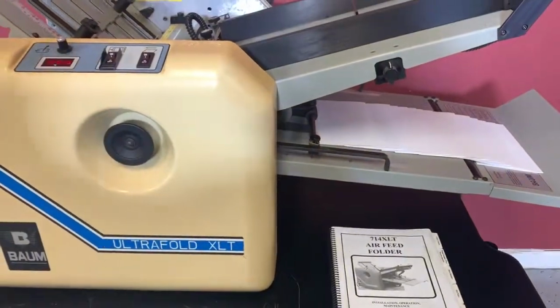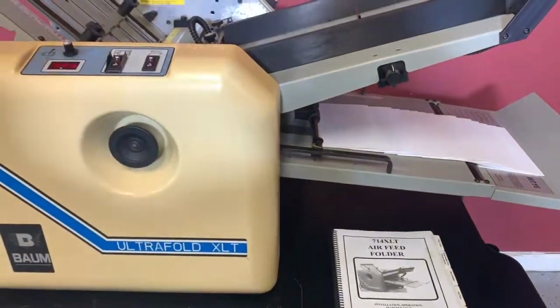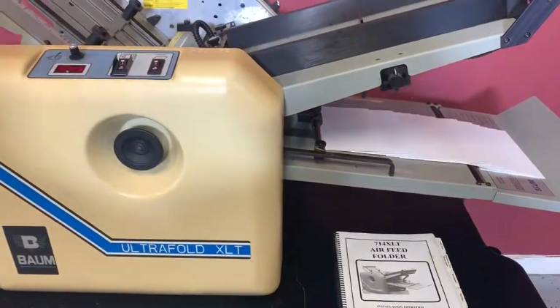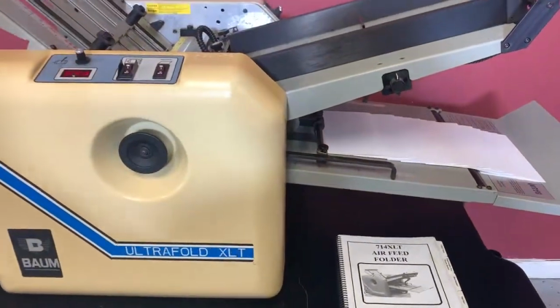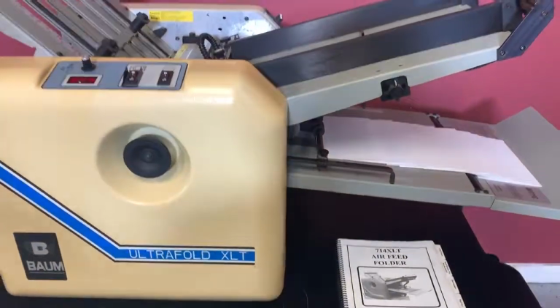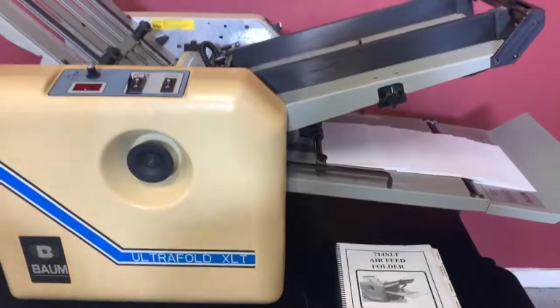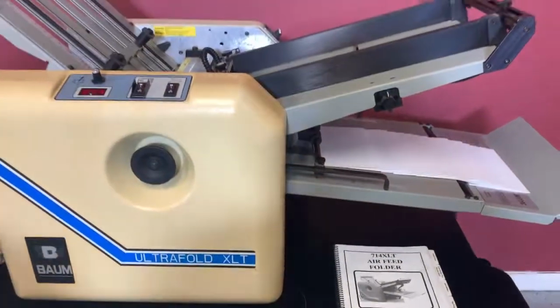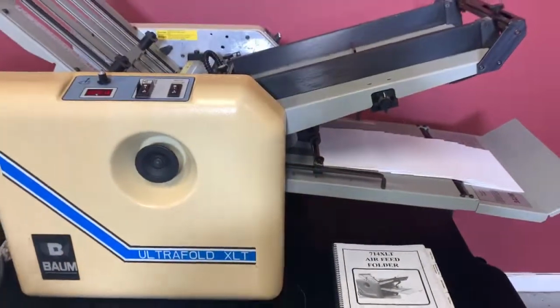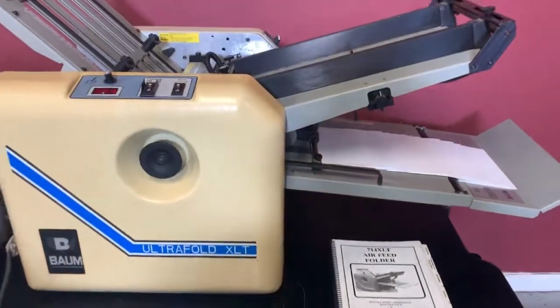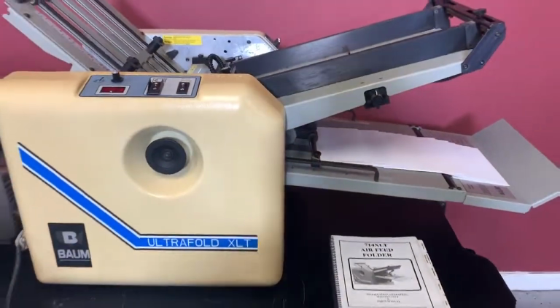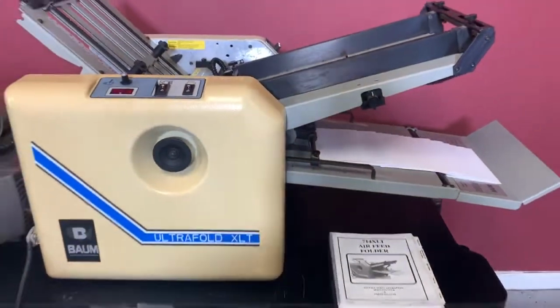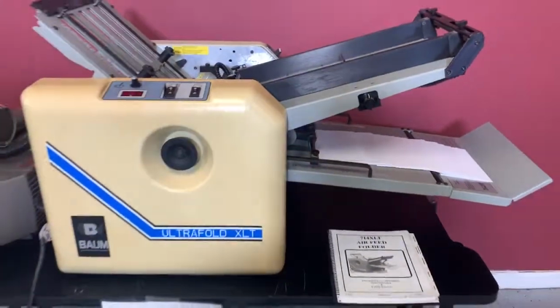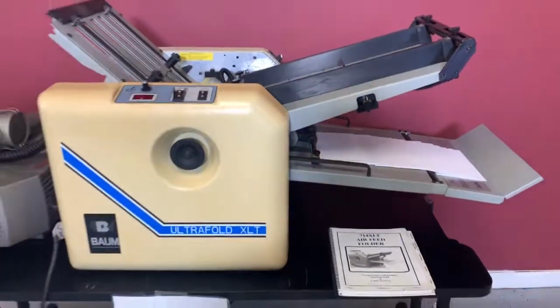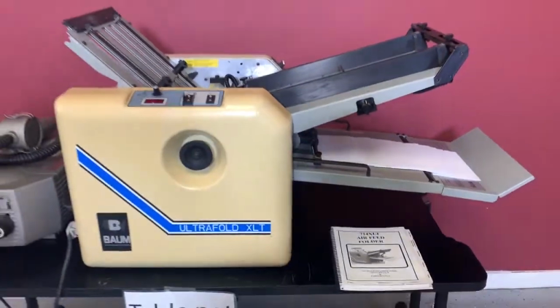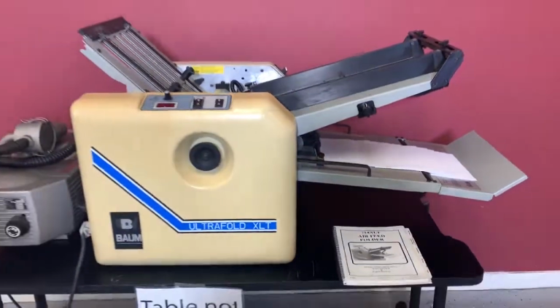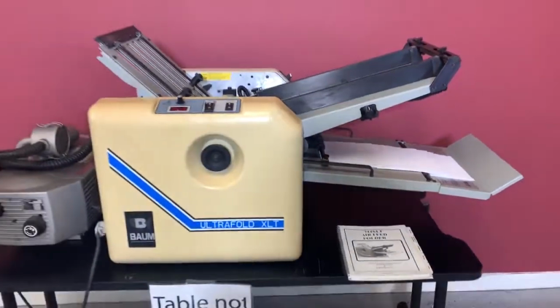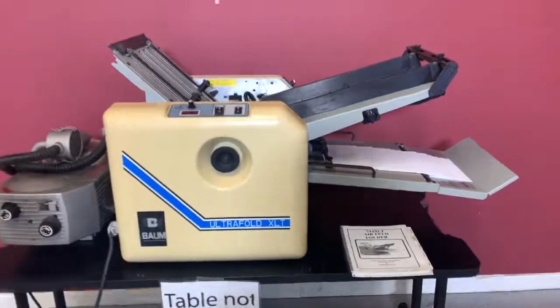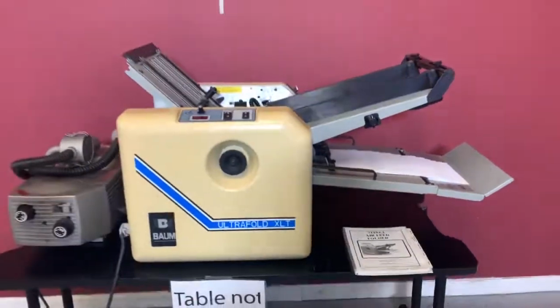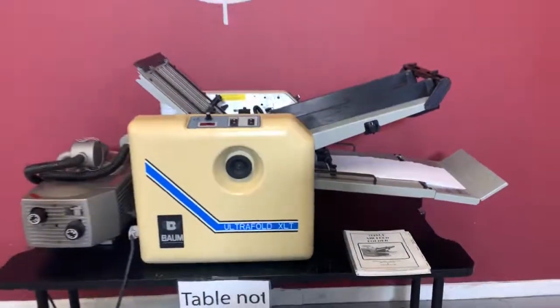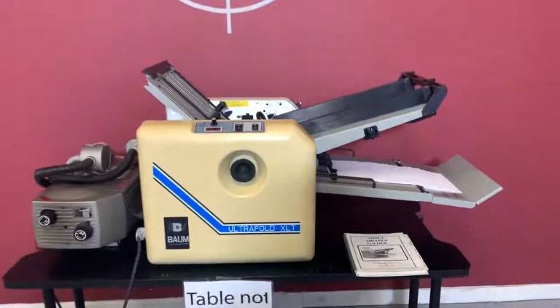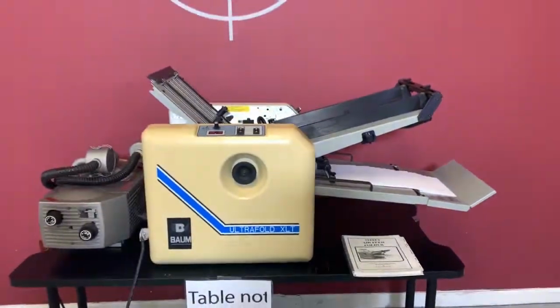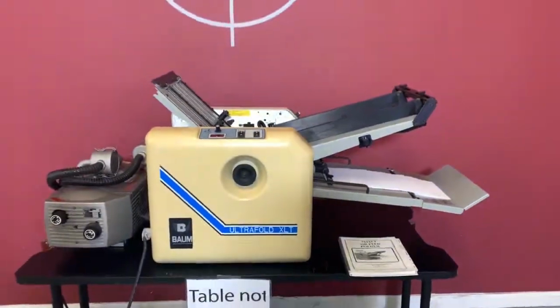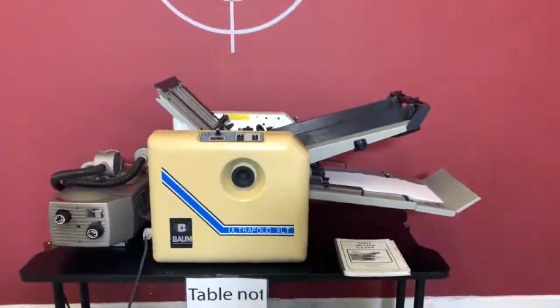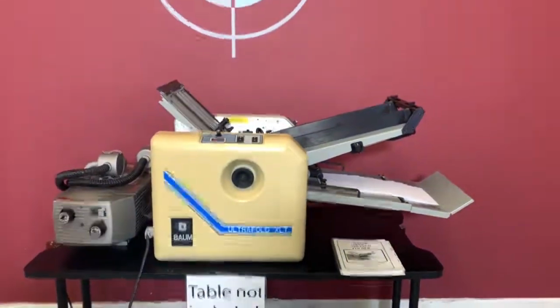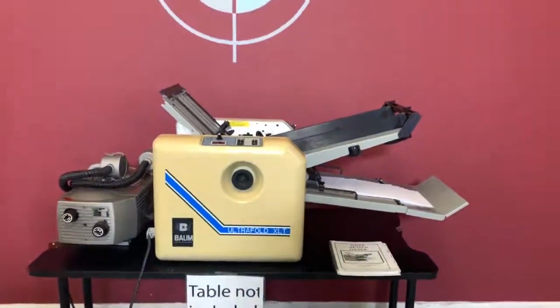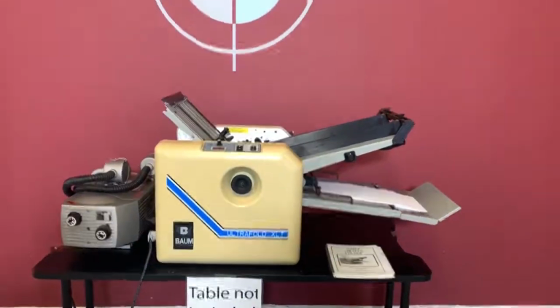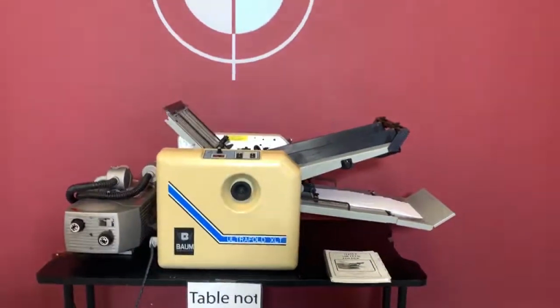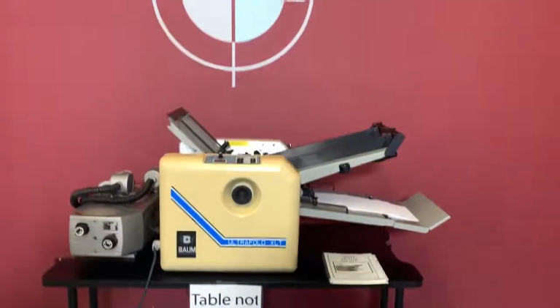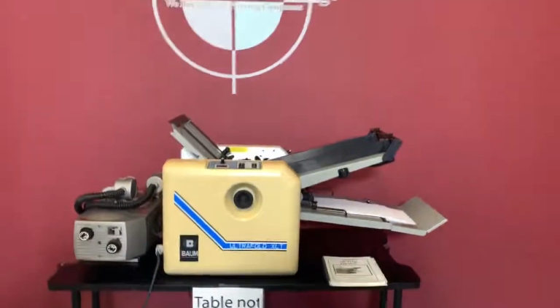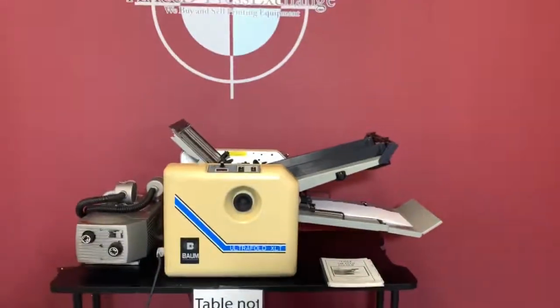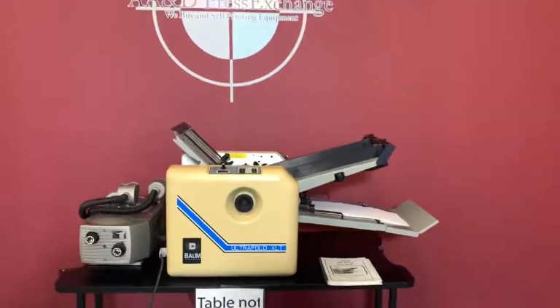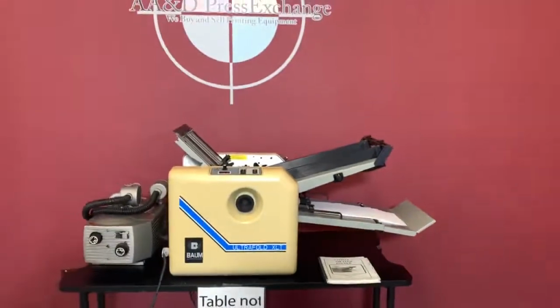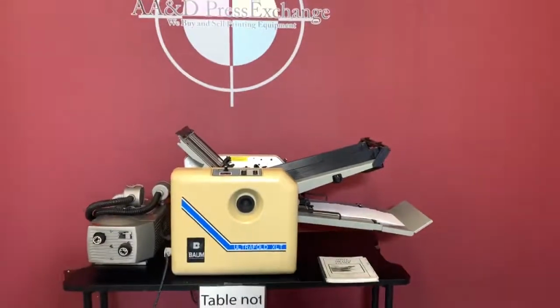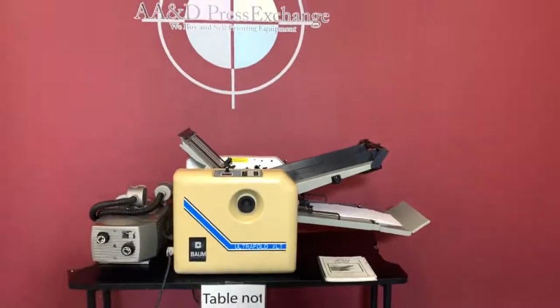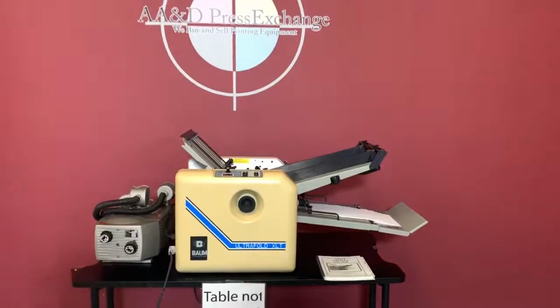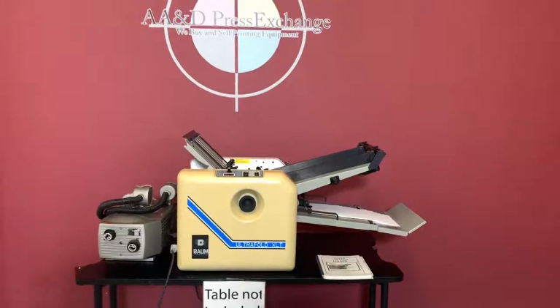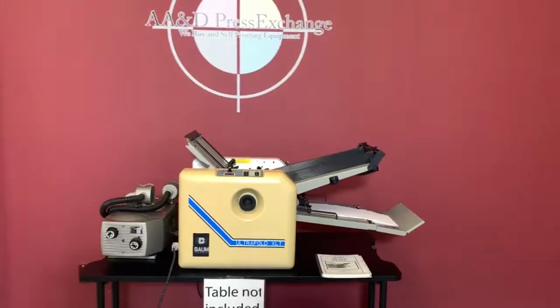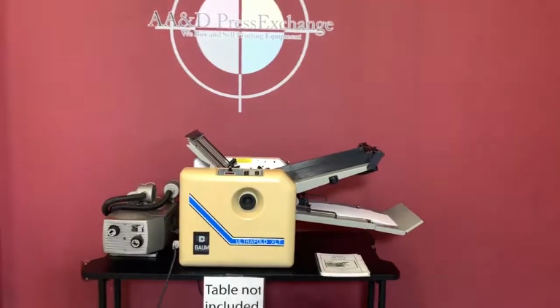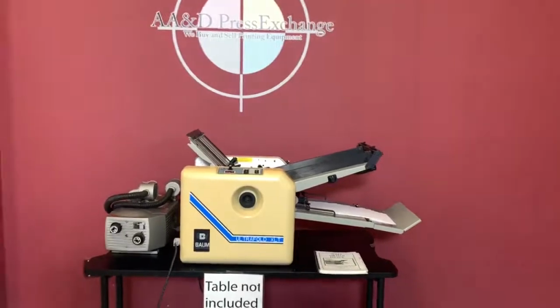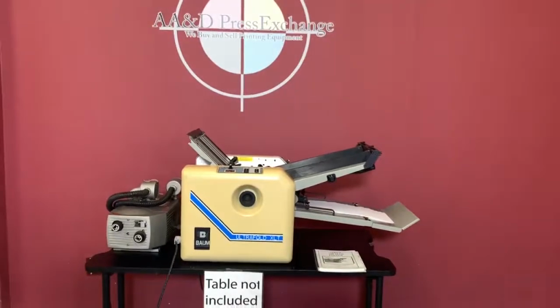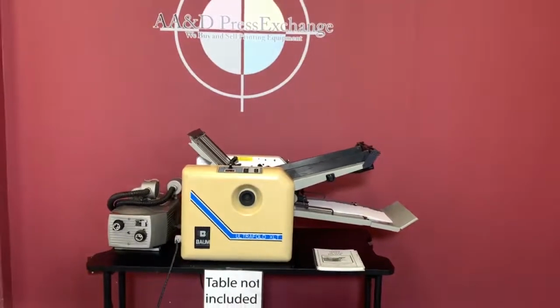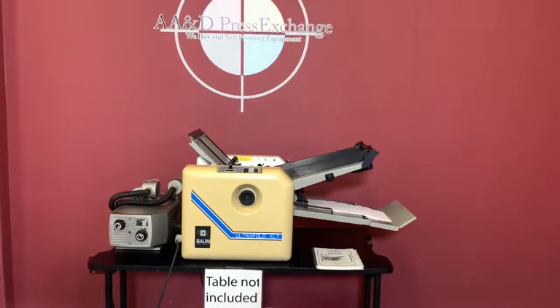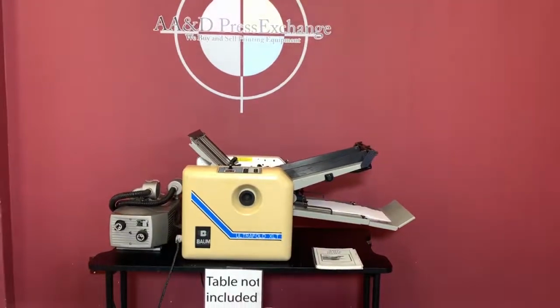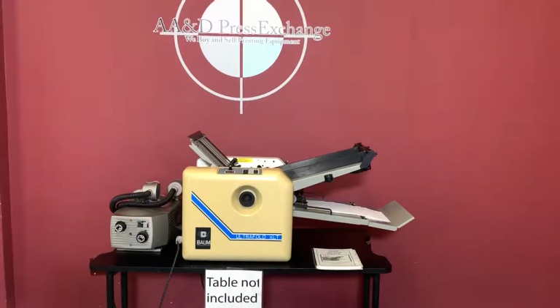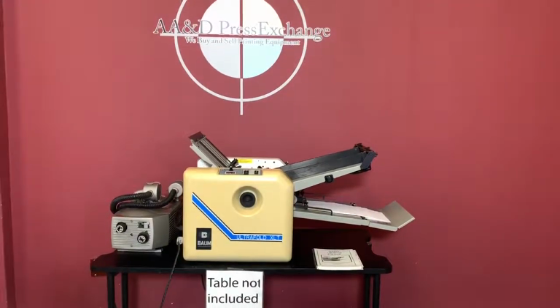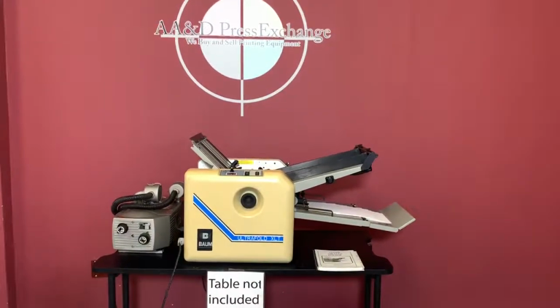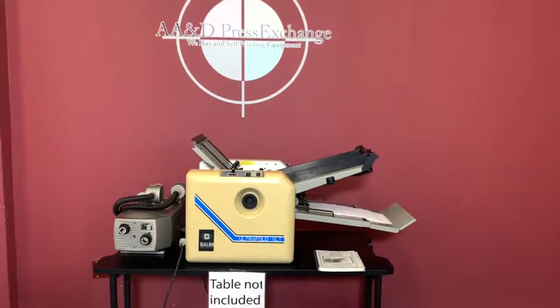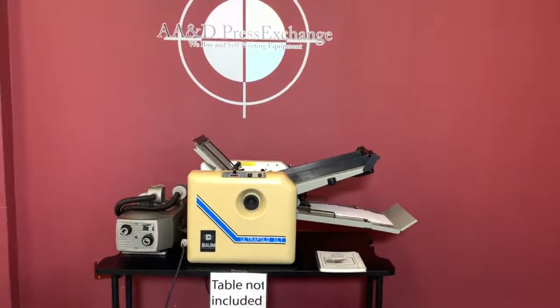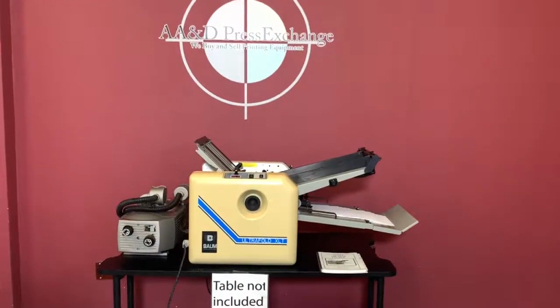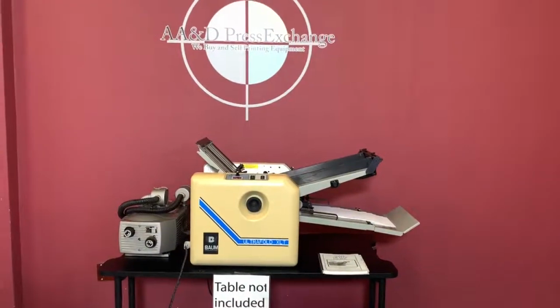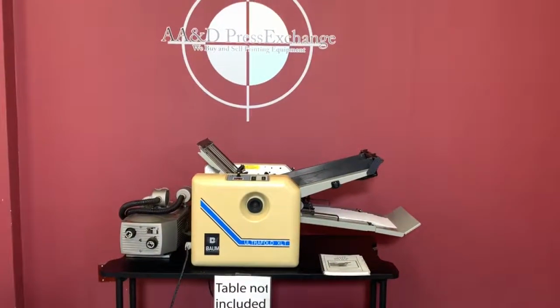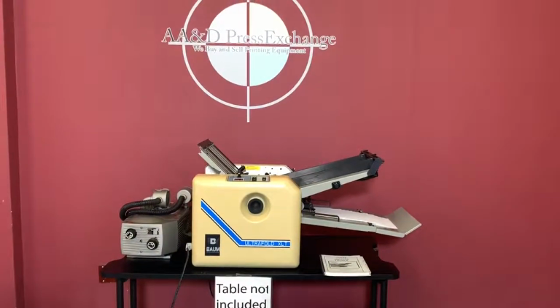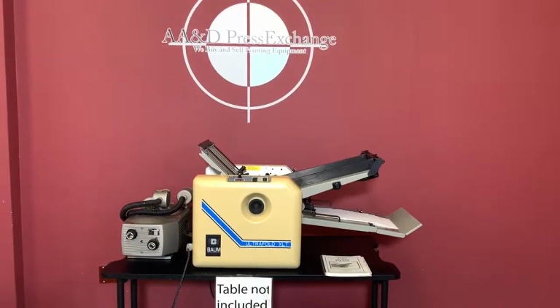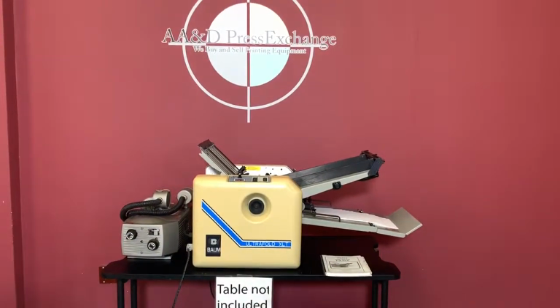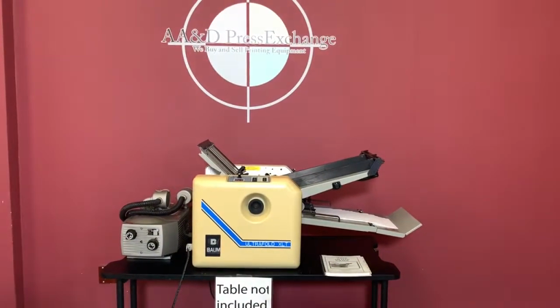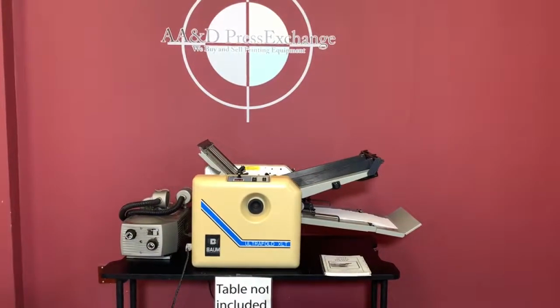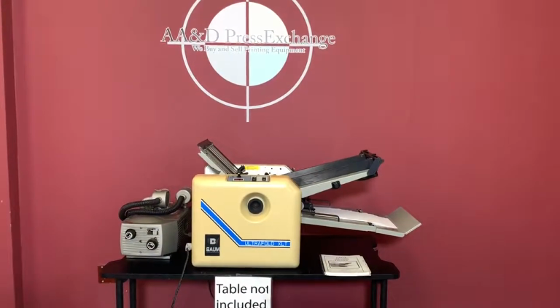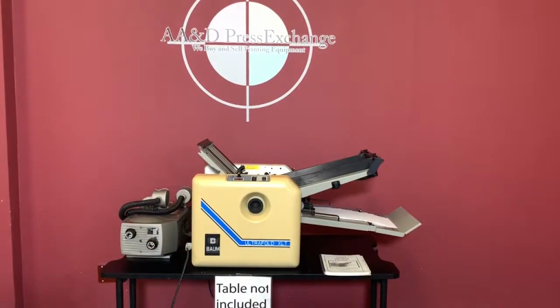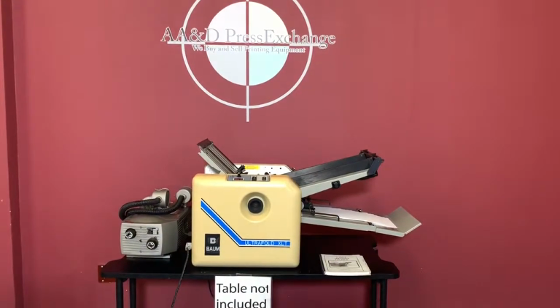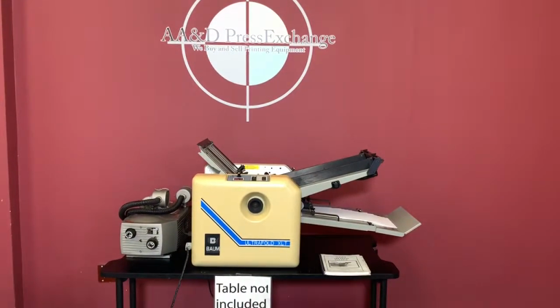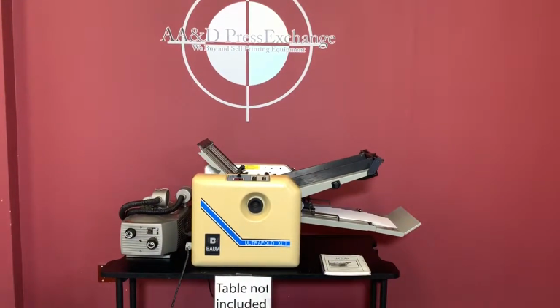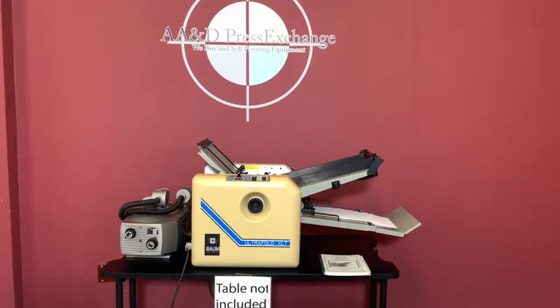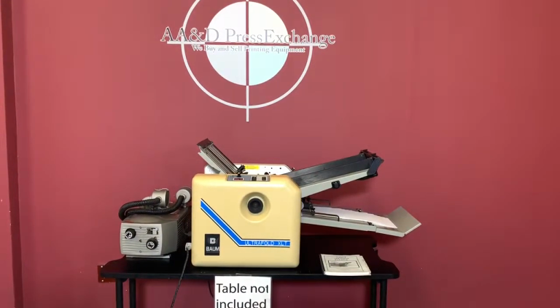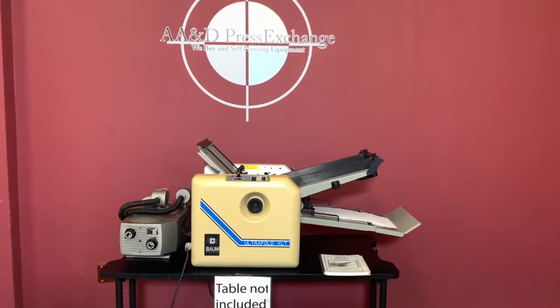Again, up for auction is an Ultra Fold Bom XLT air vacuum fed folder.